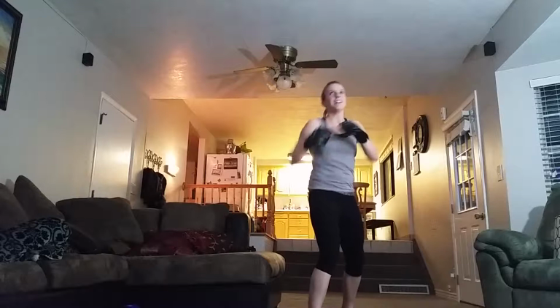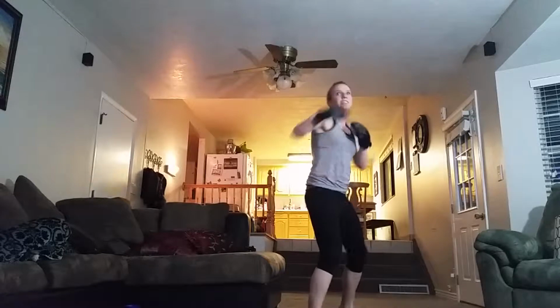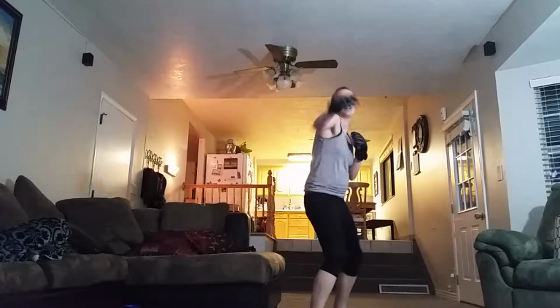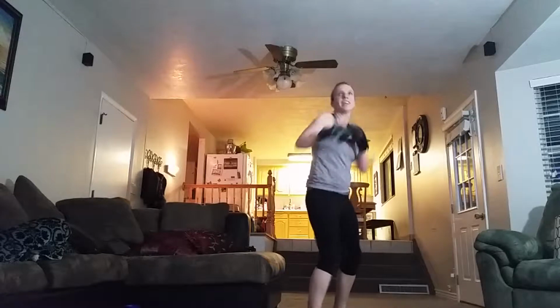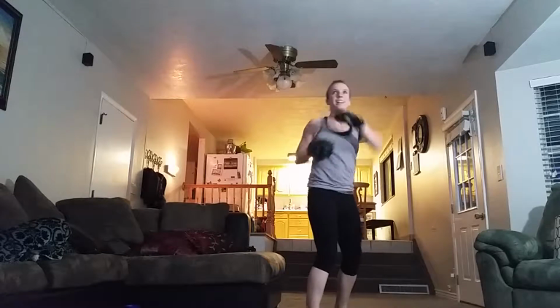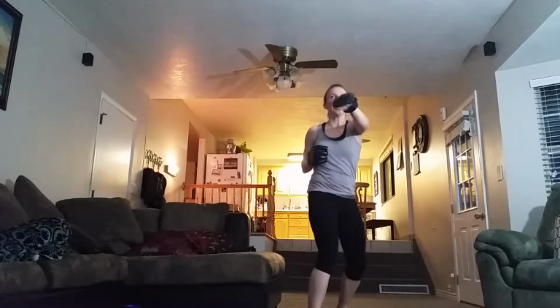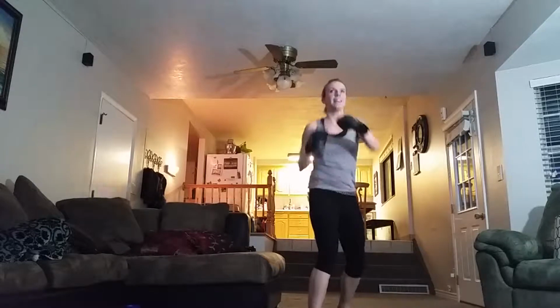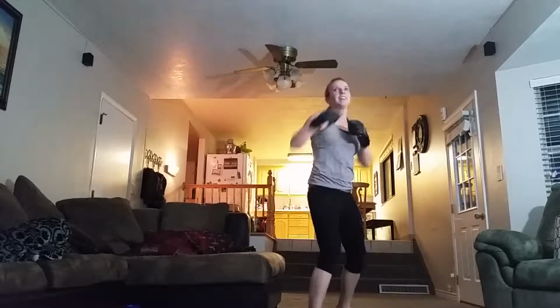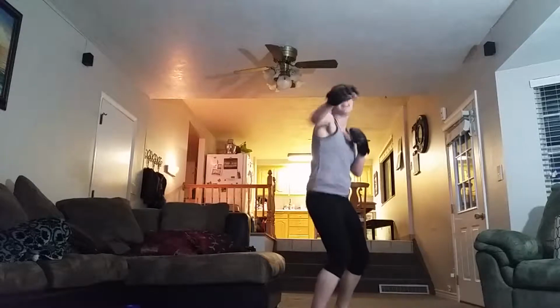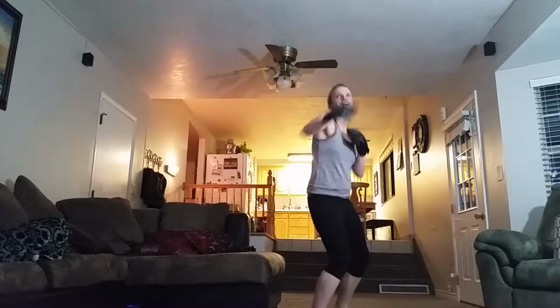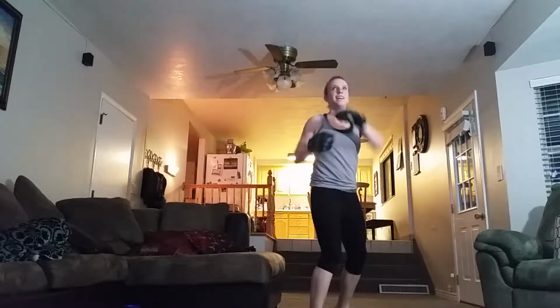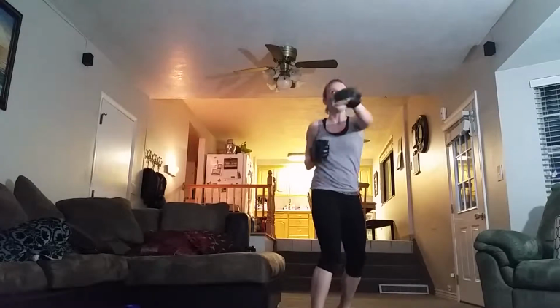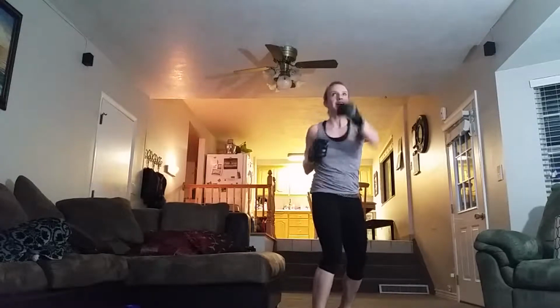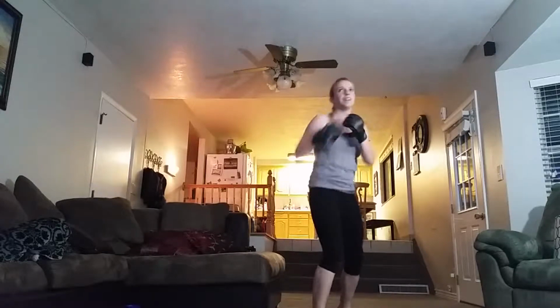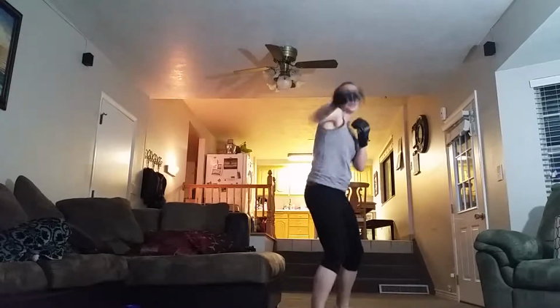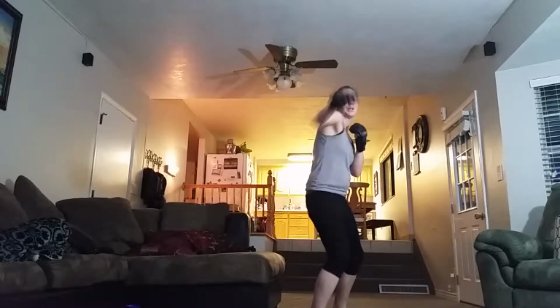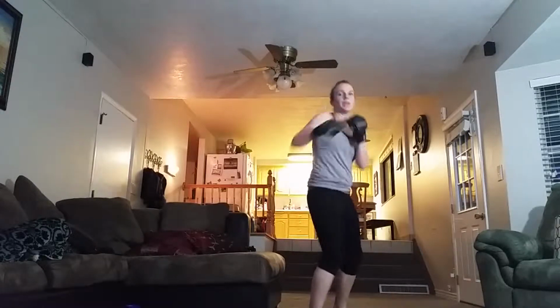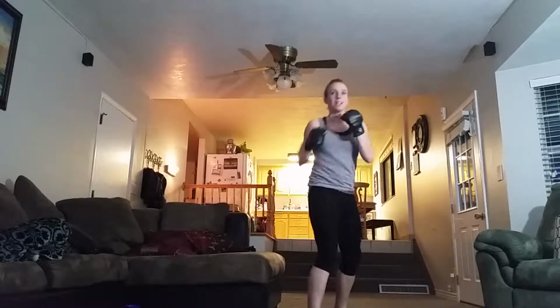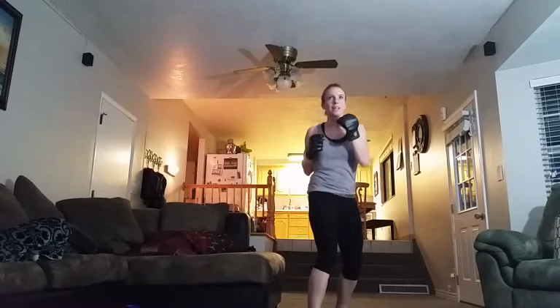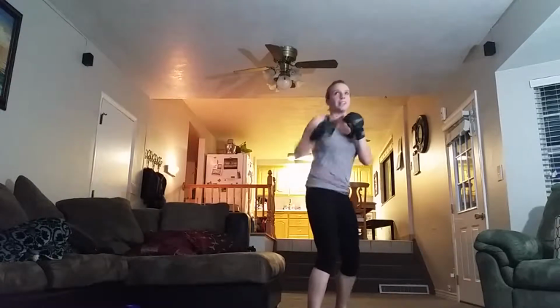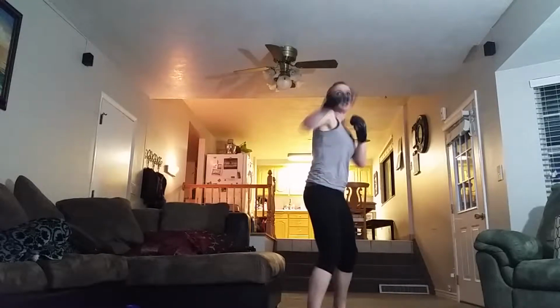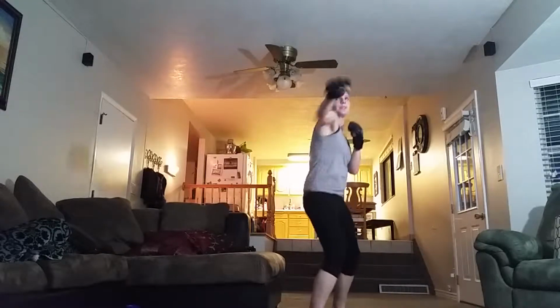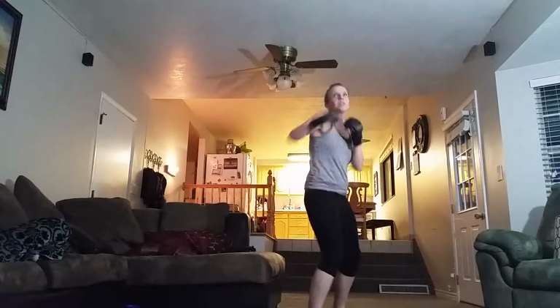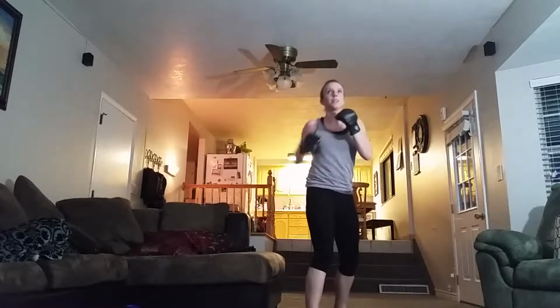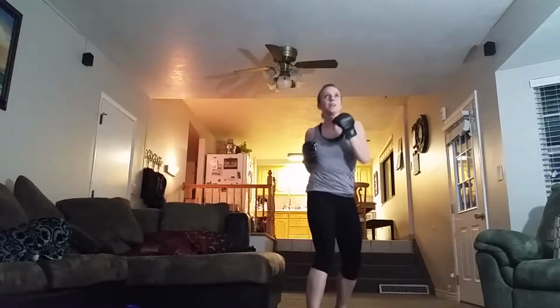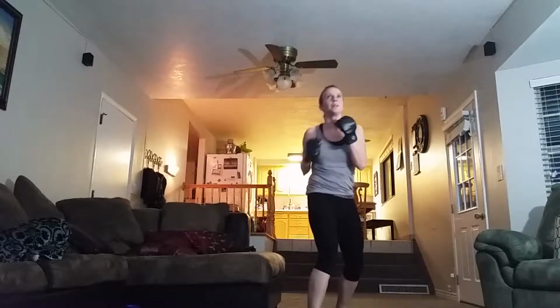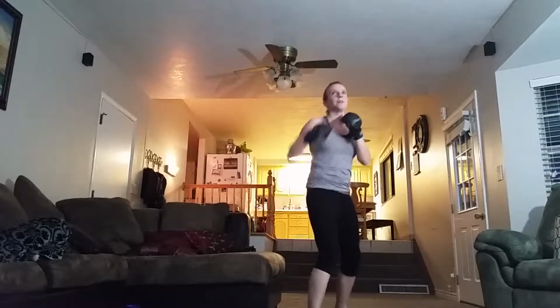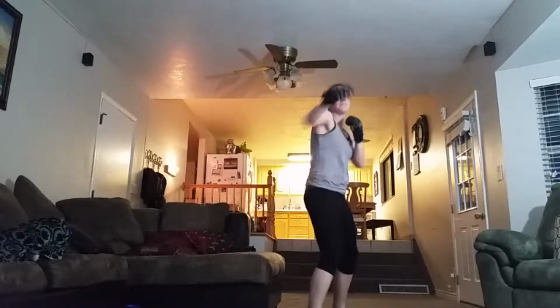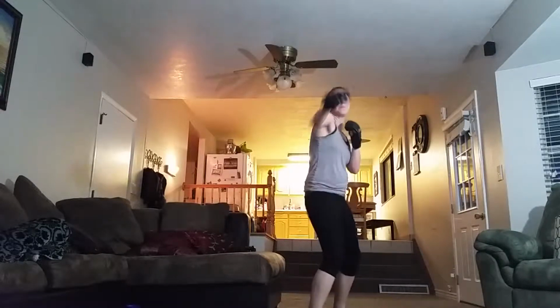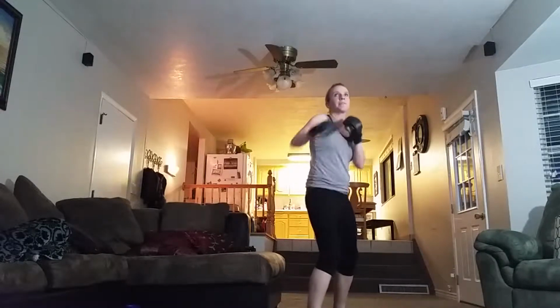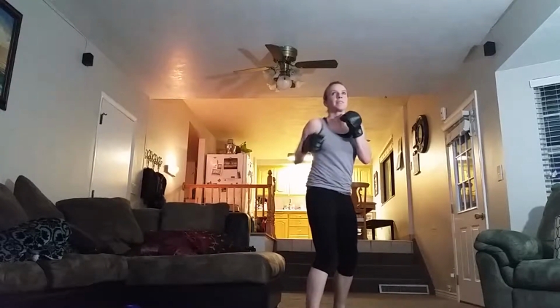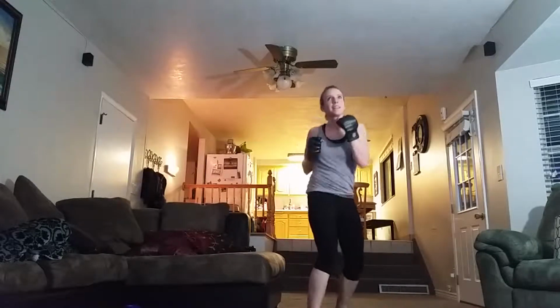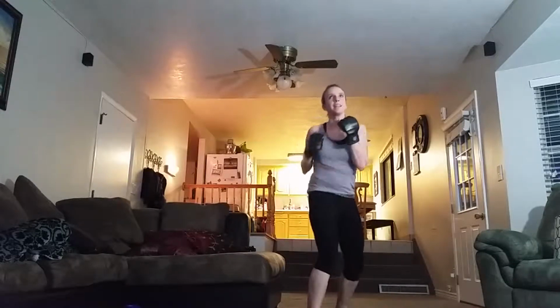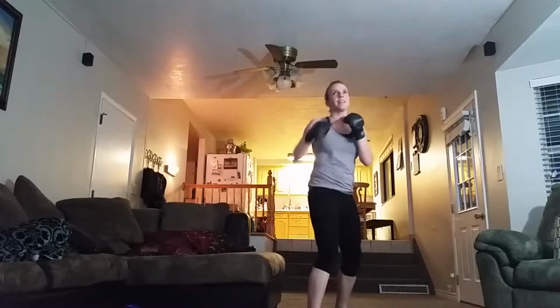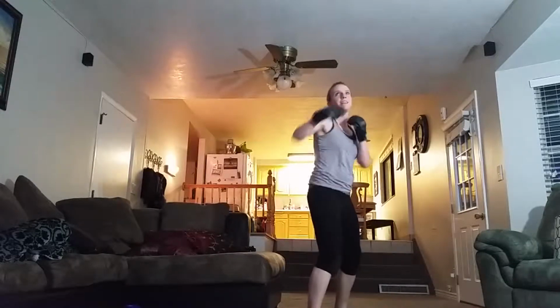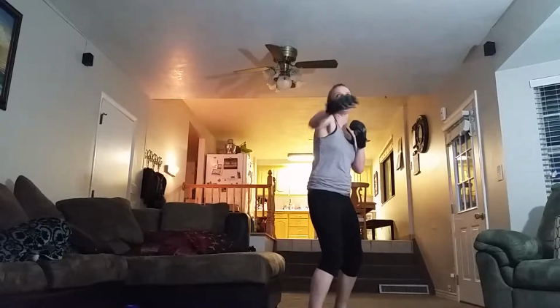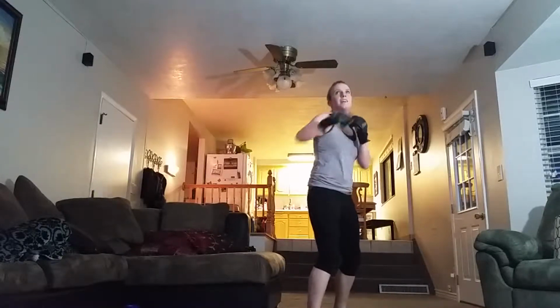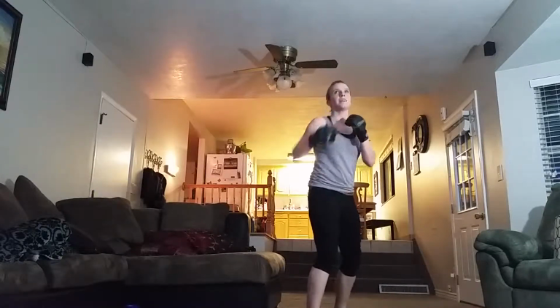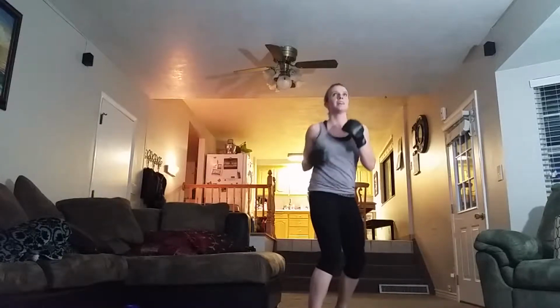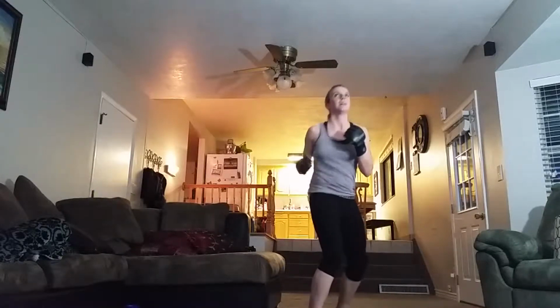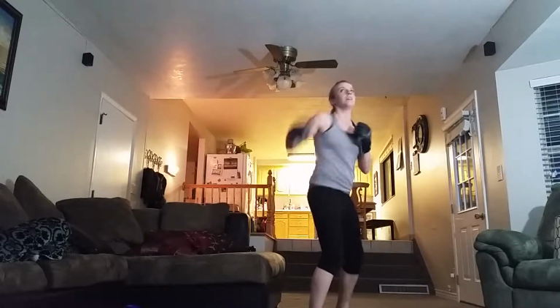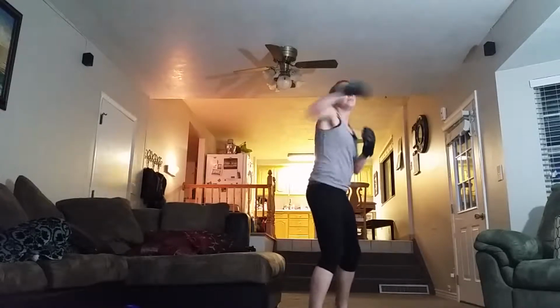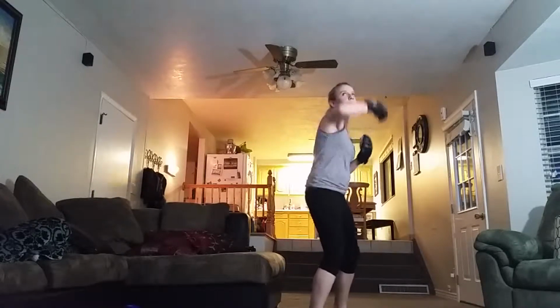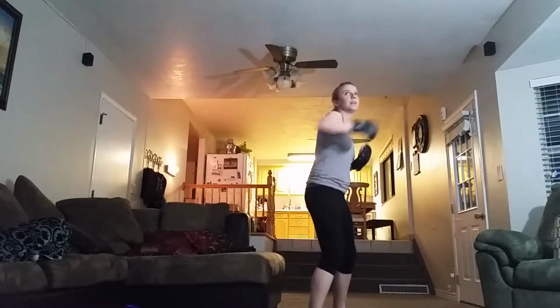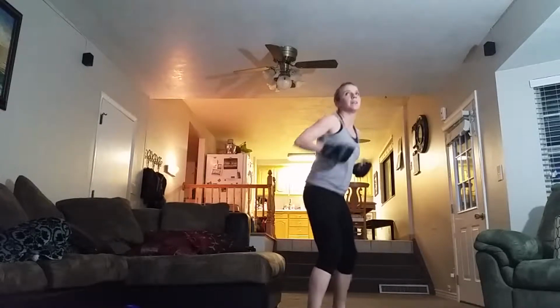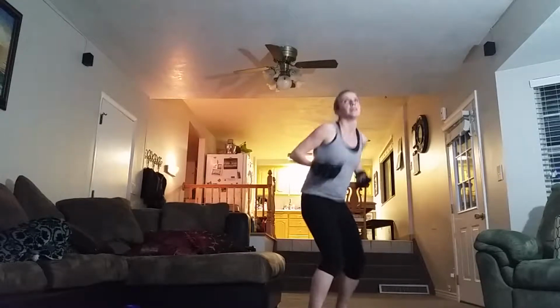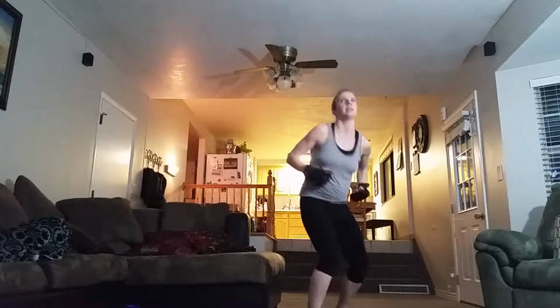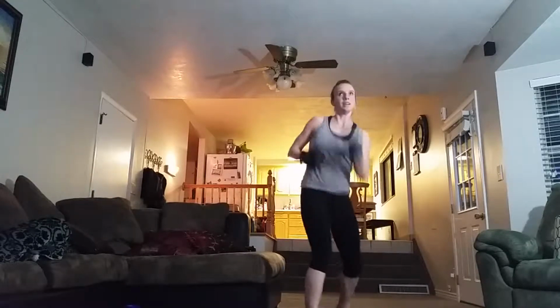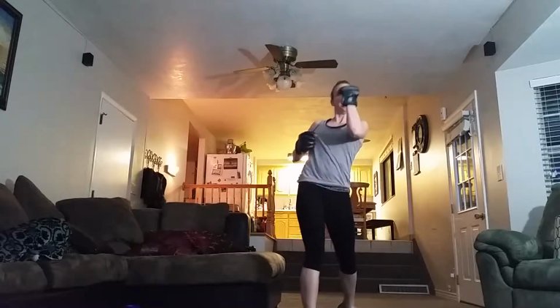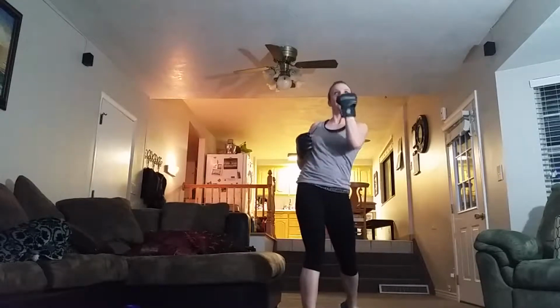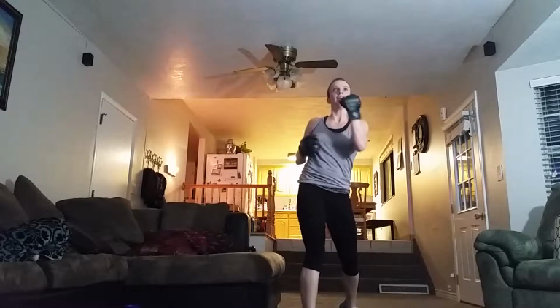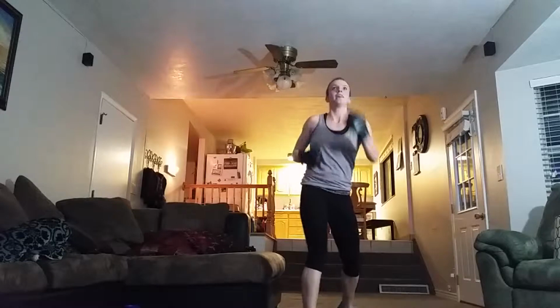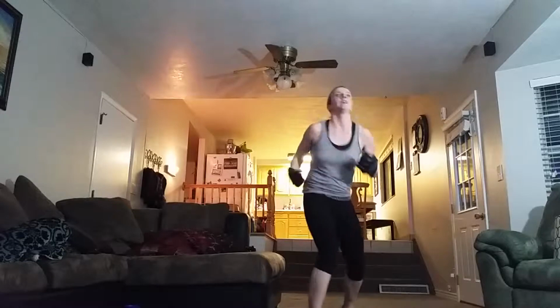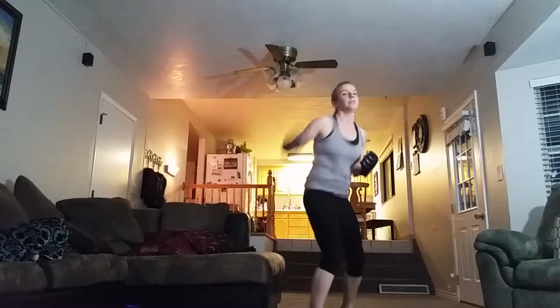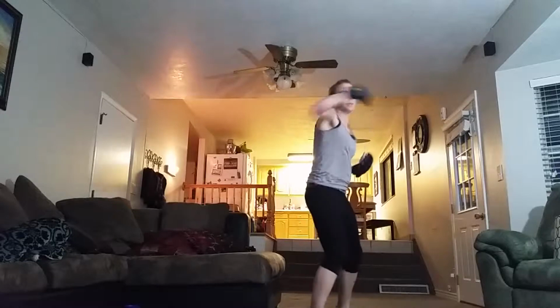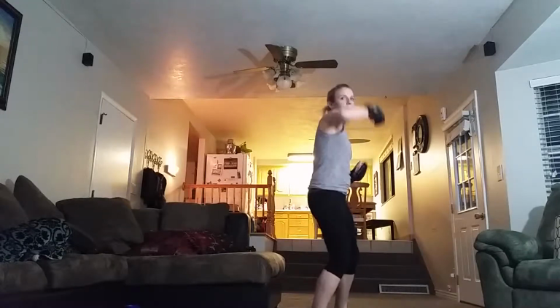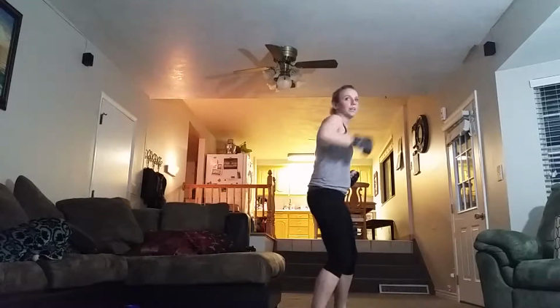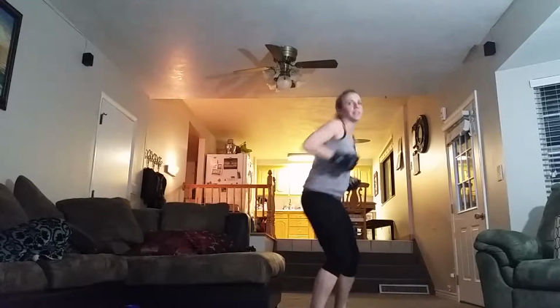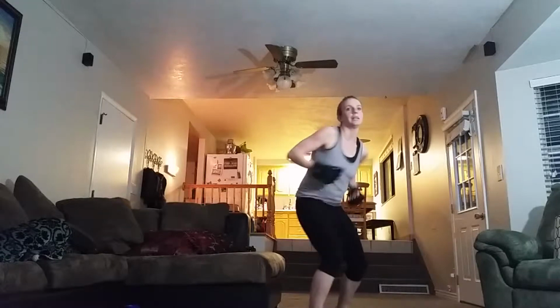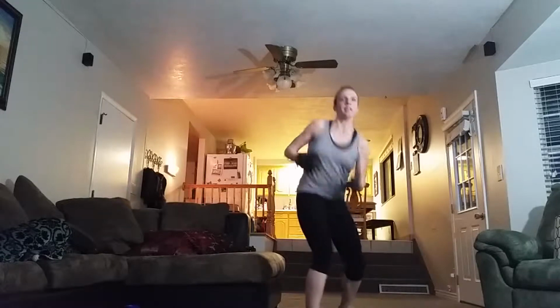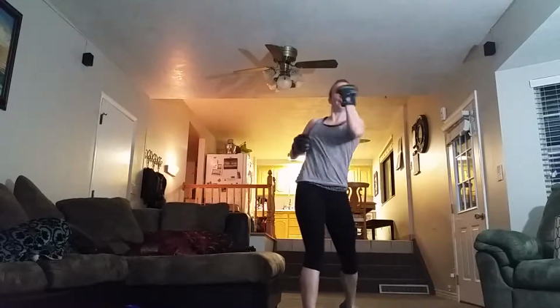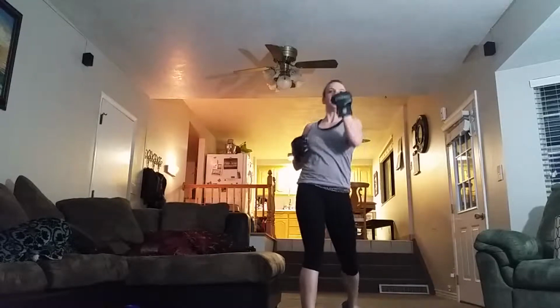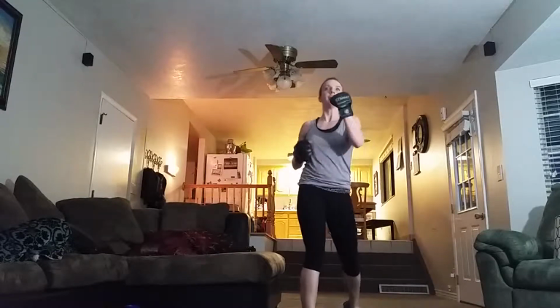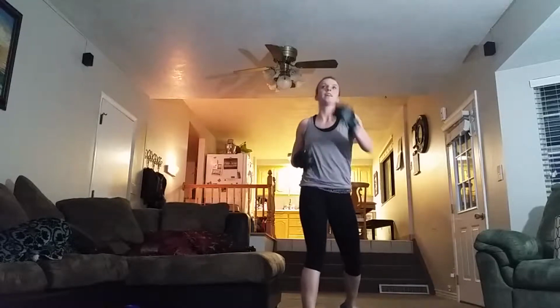4 big jabs. Now new move: one right hook, one upper. Hook and upper. Hook and upper.